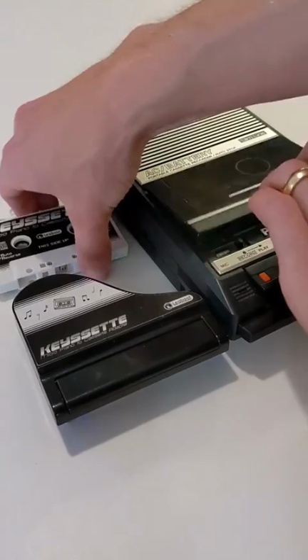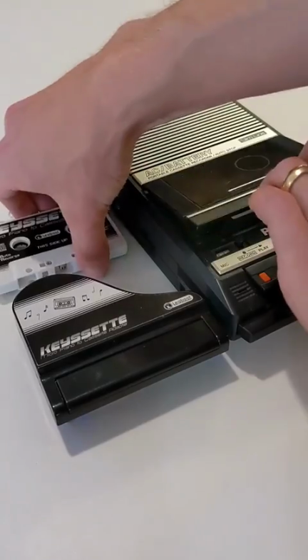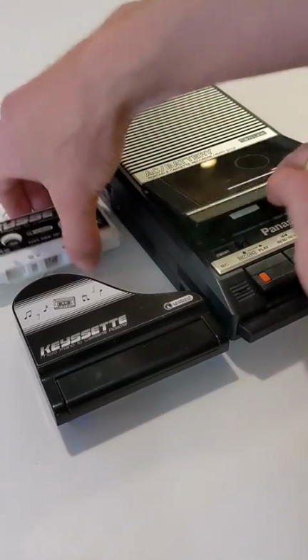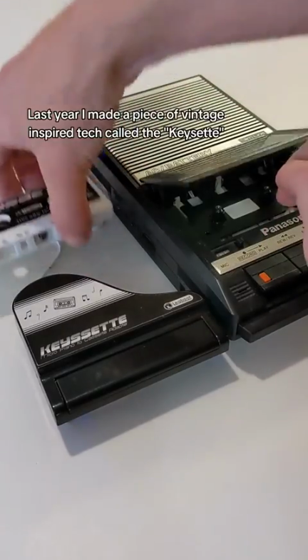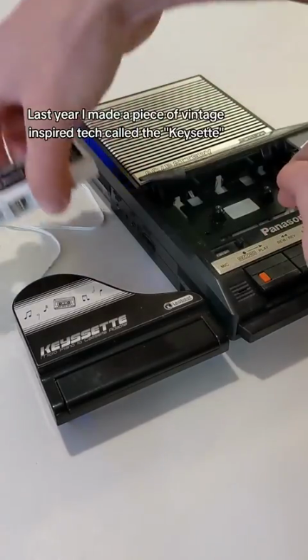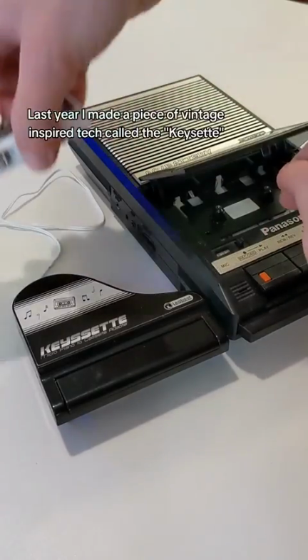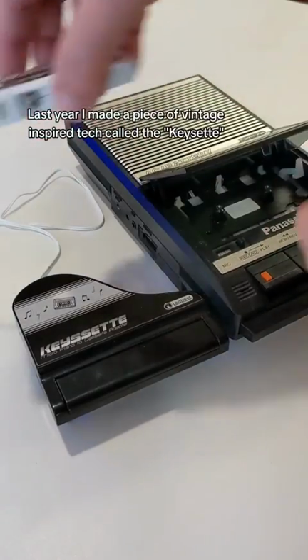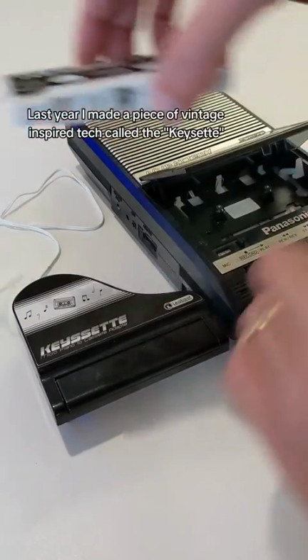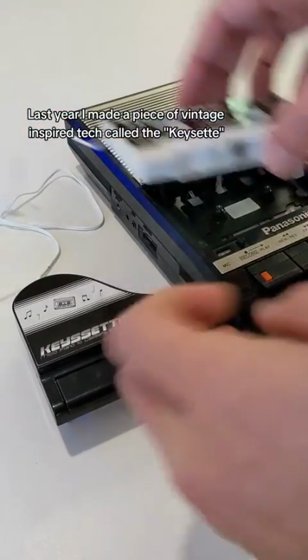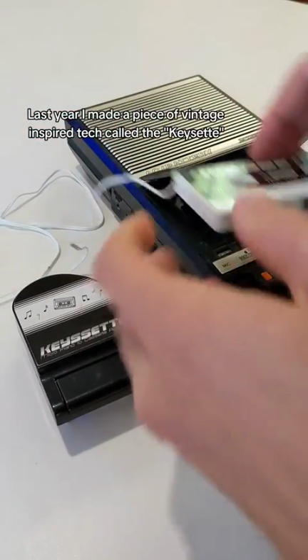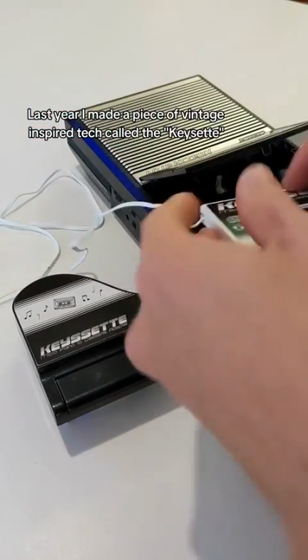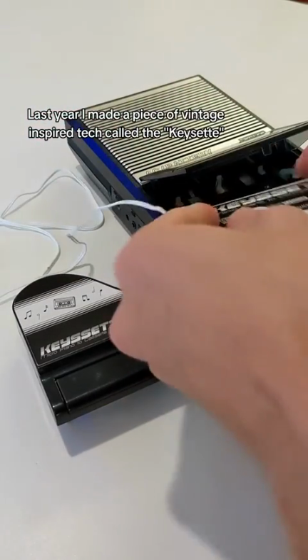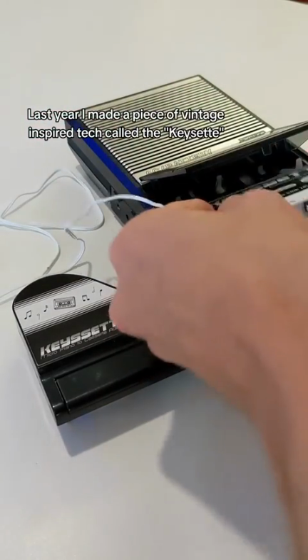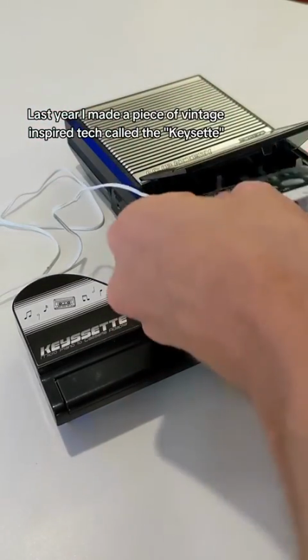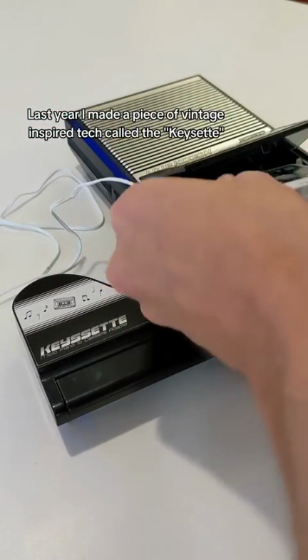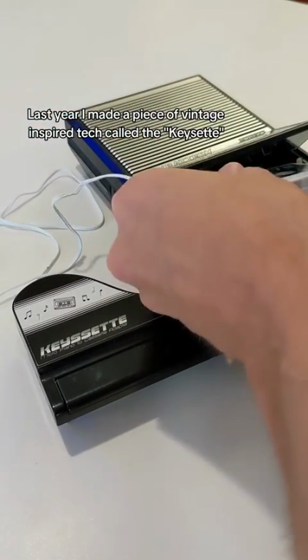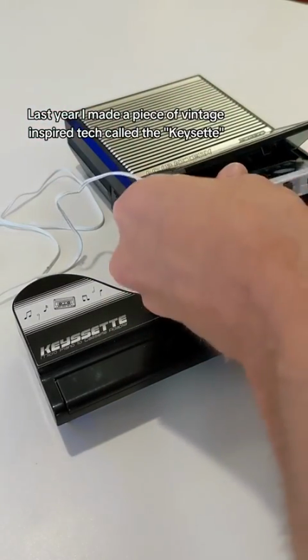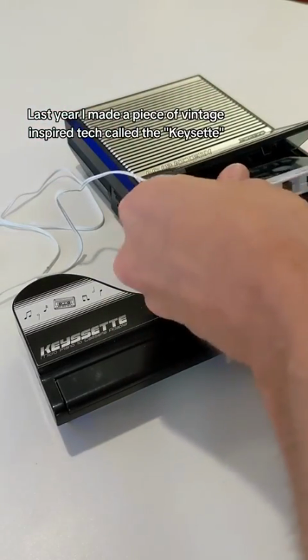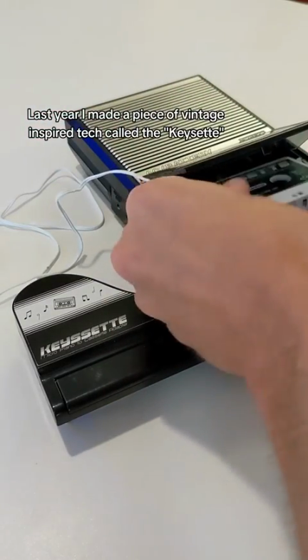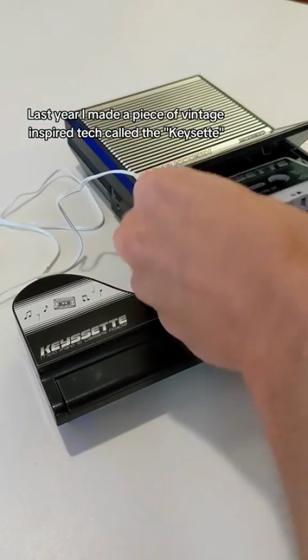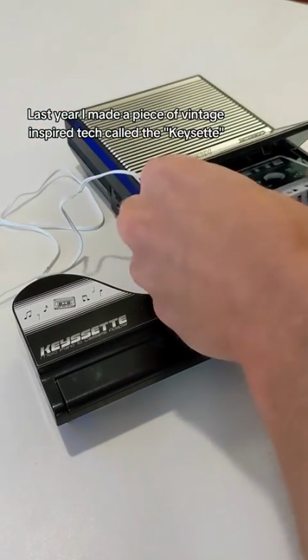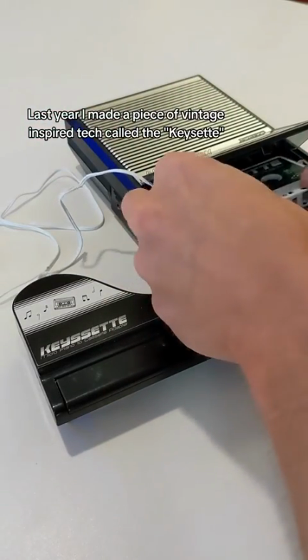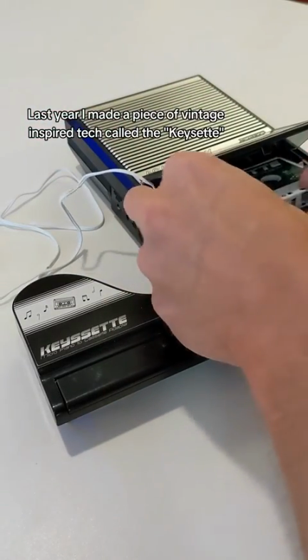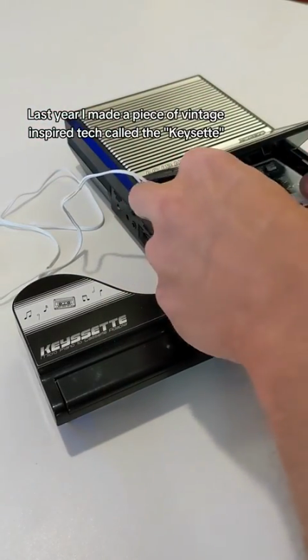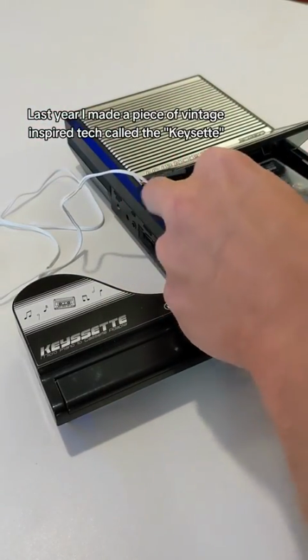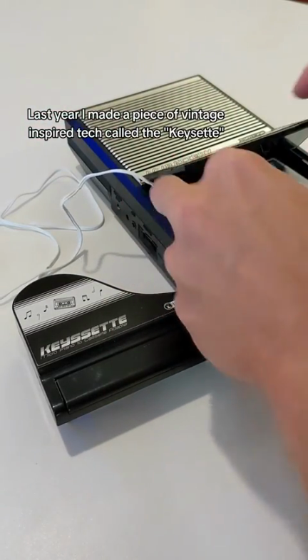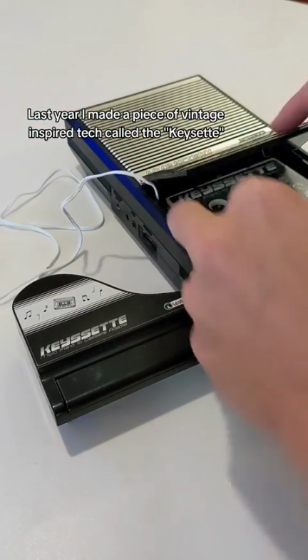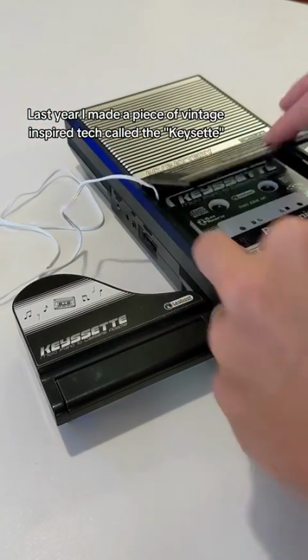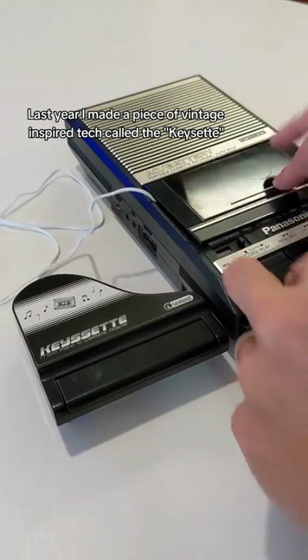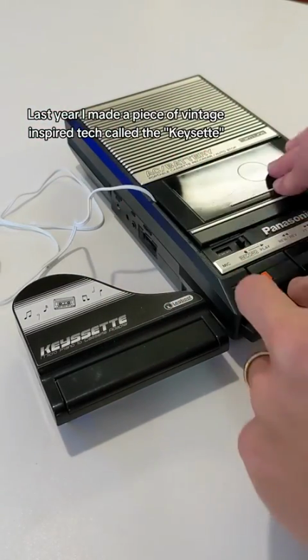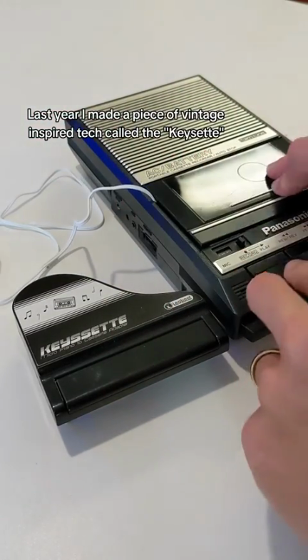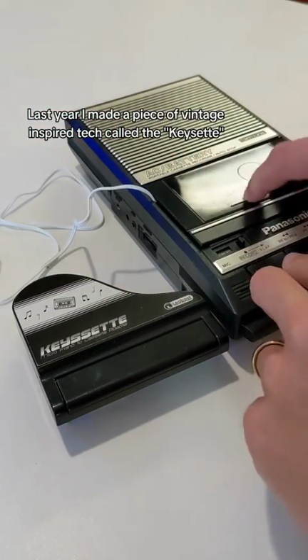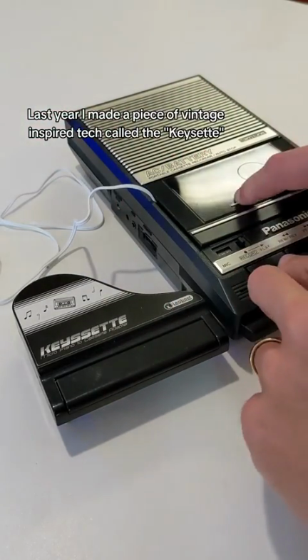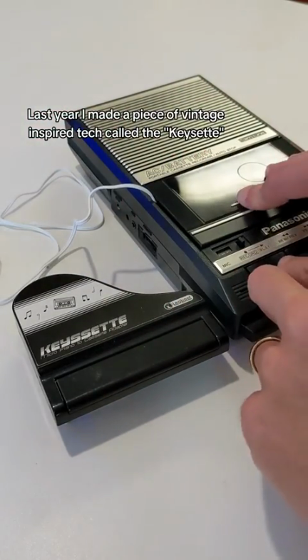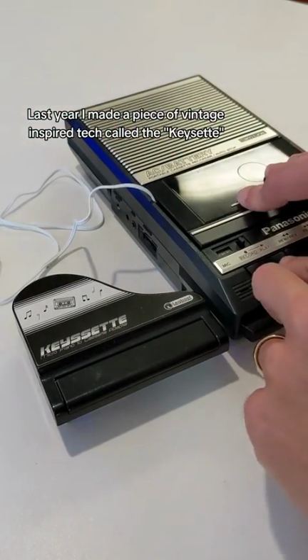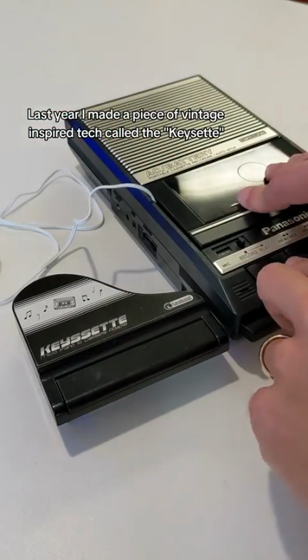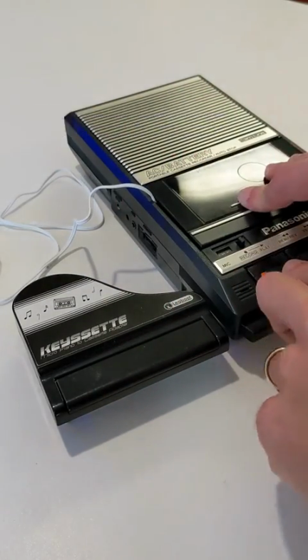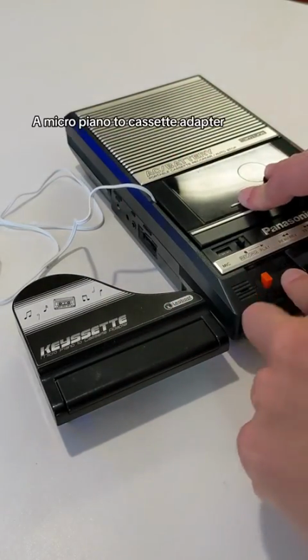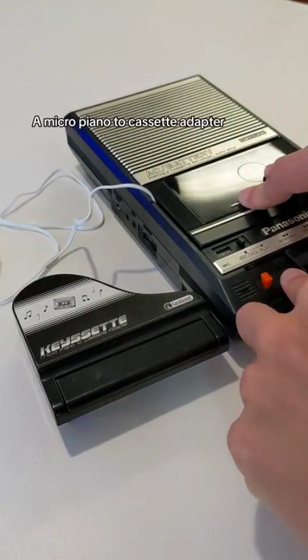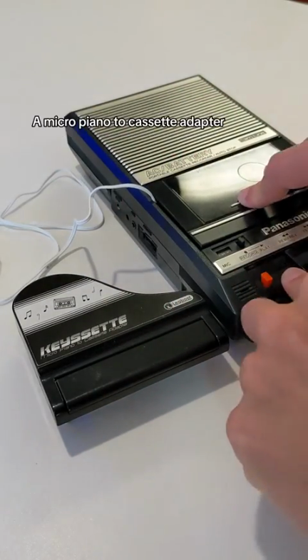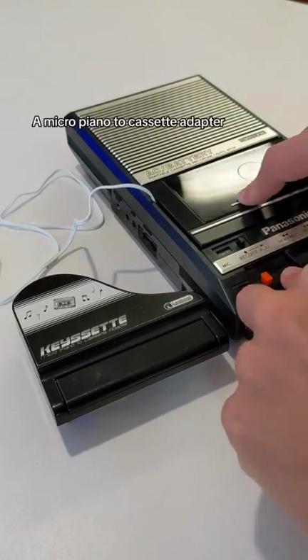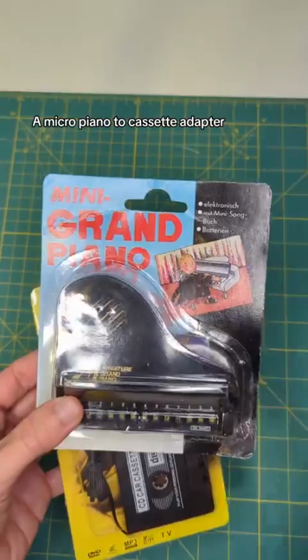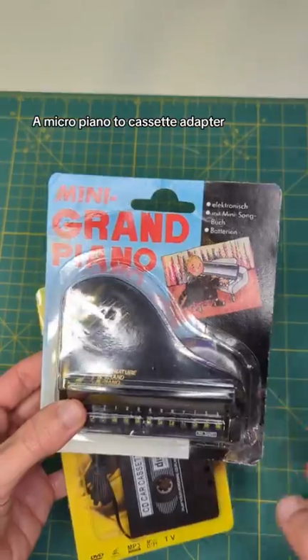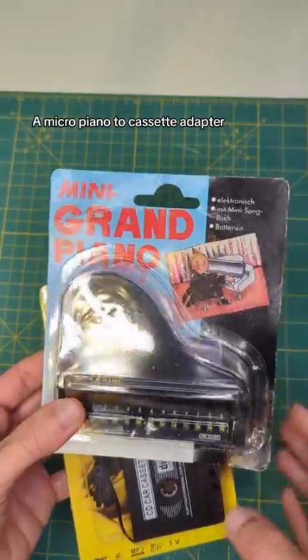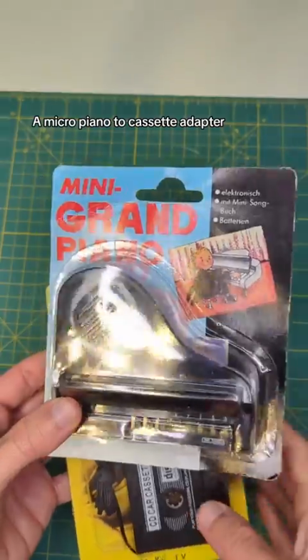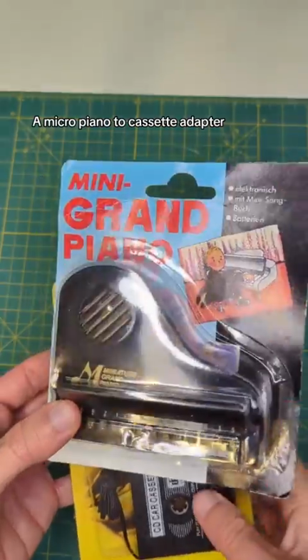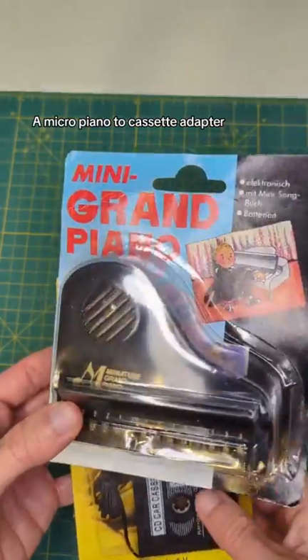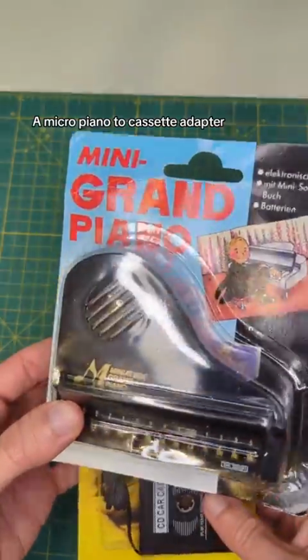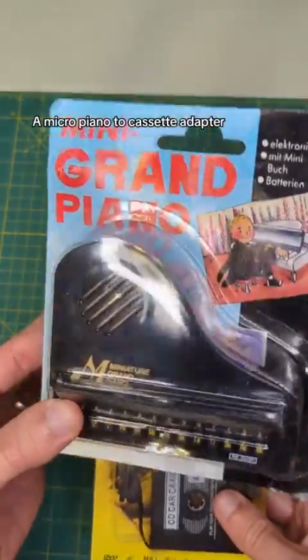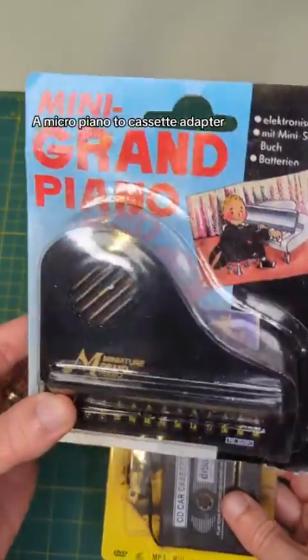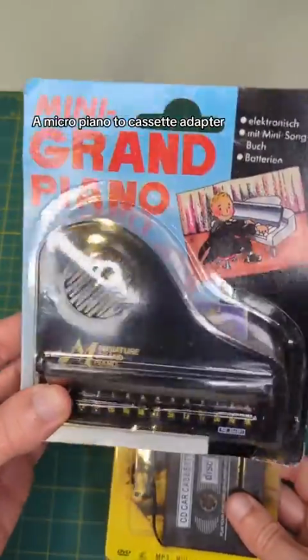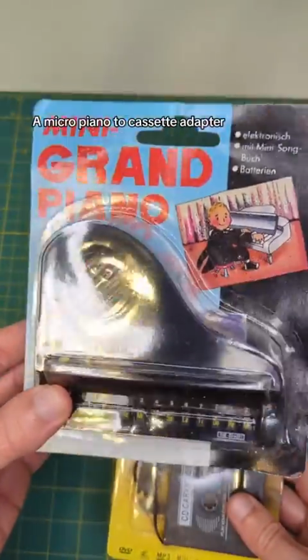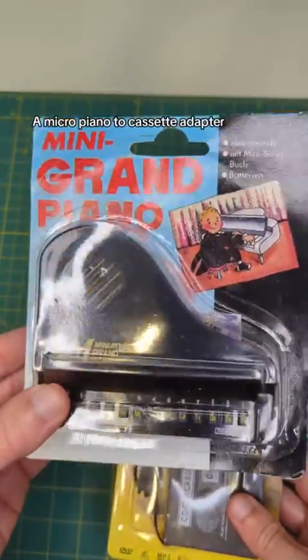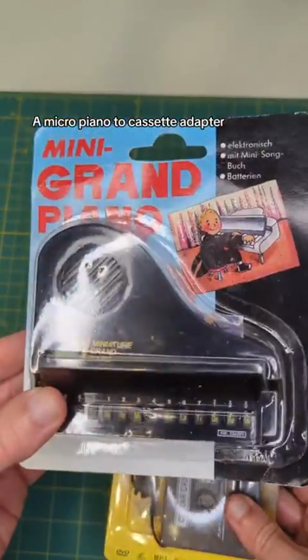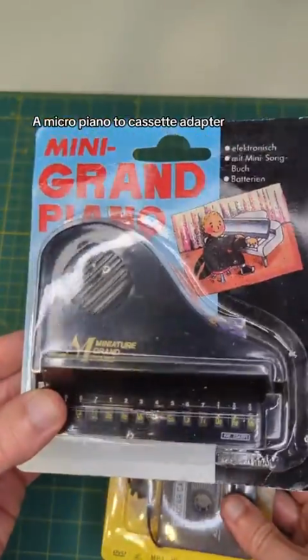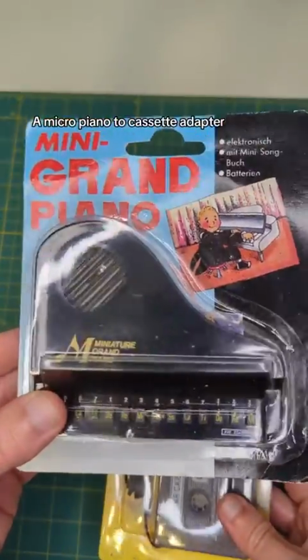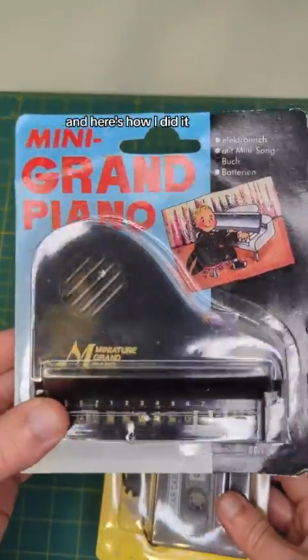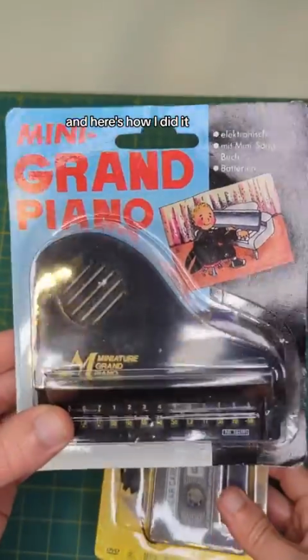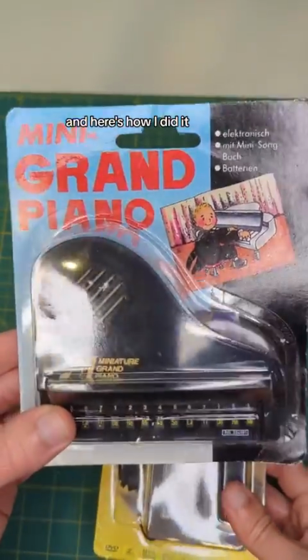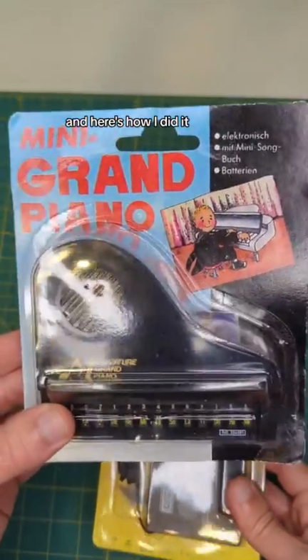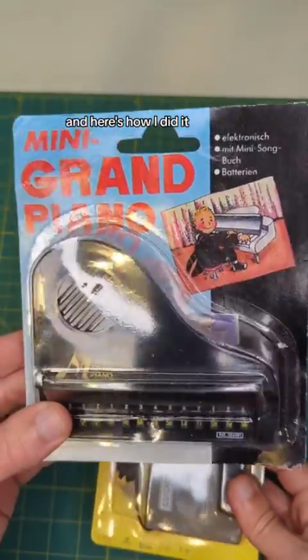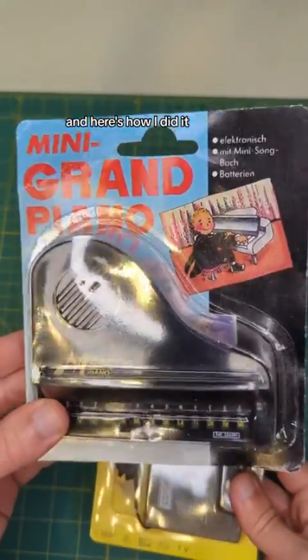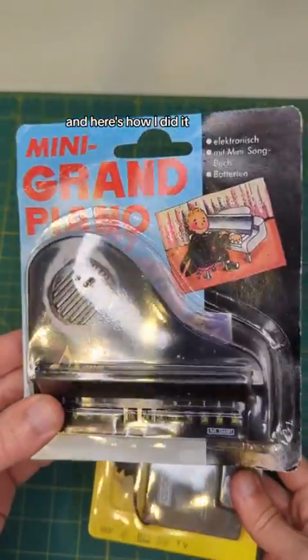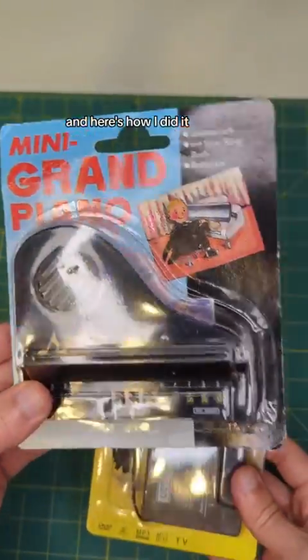Last year I made a piece of vintage inspired tech called the key set, a micro piano to cassette adapter. Here's how I did it.